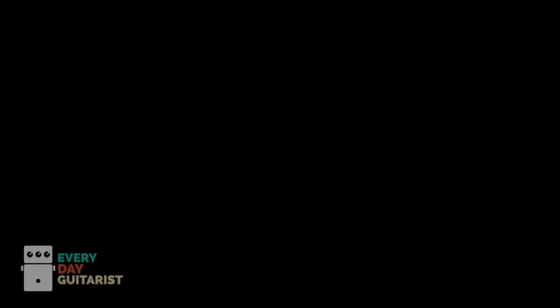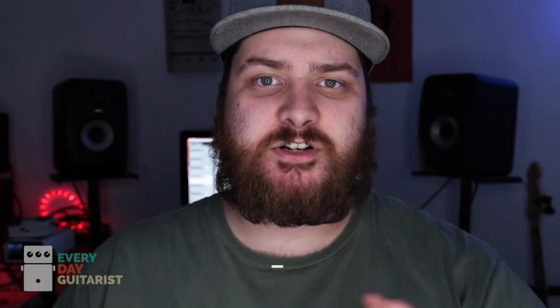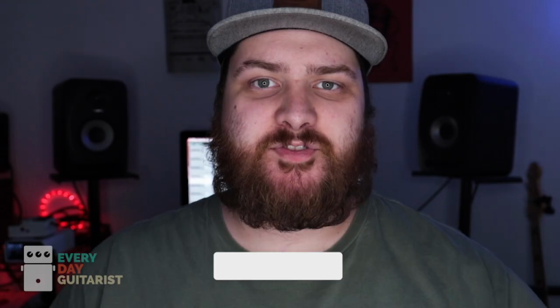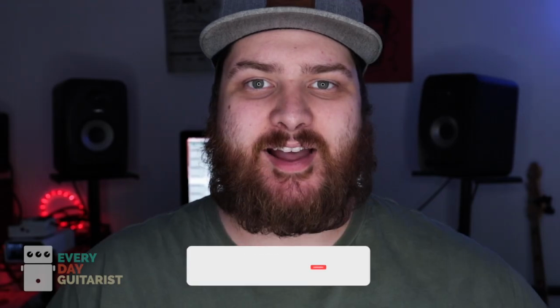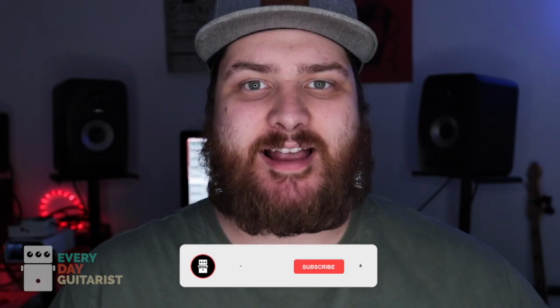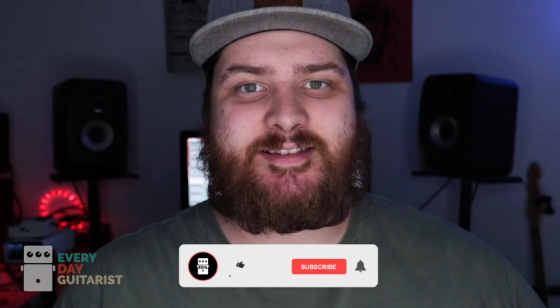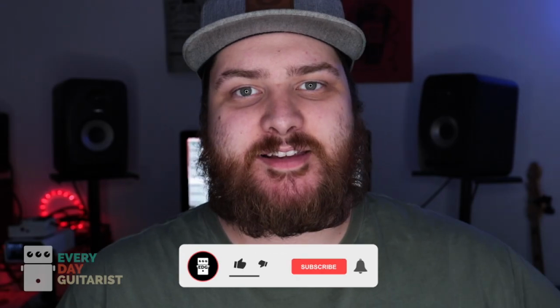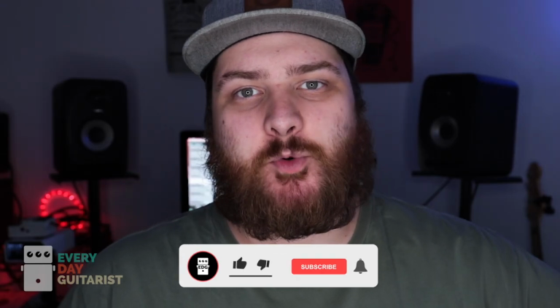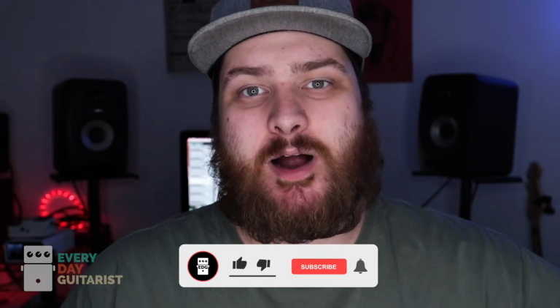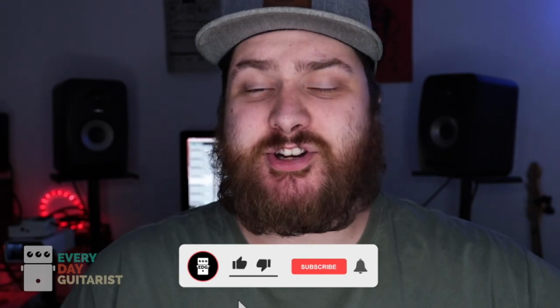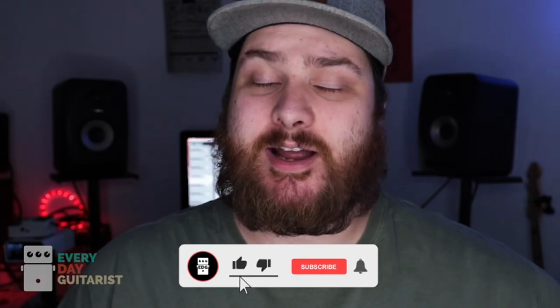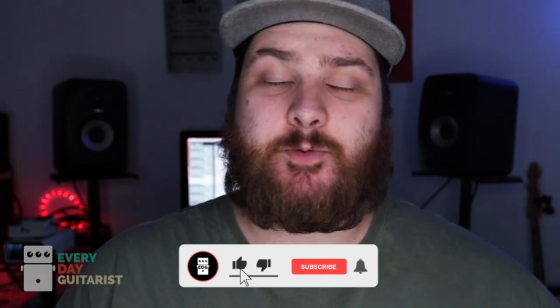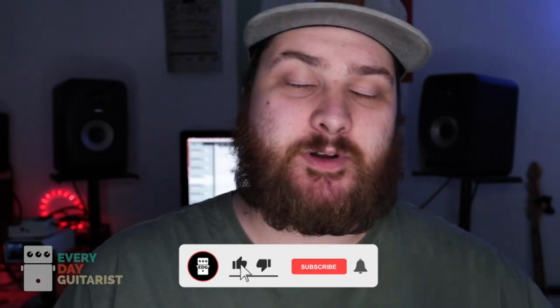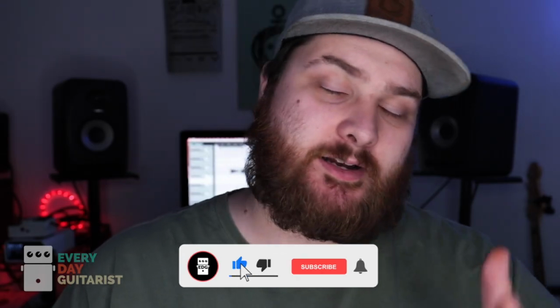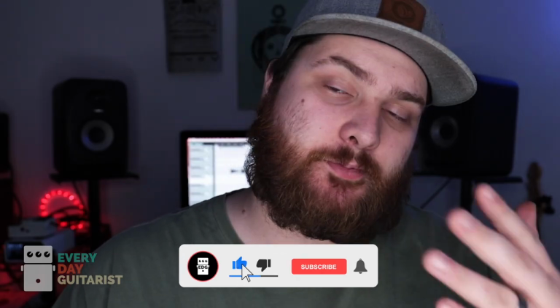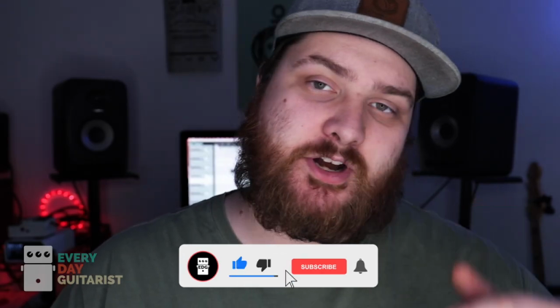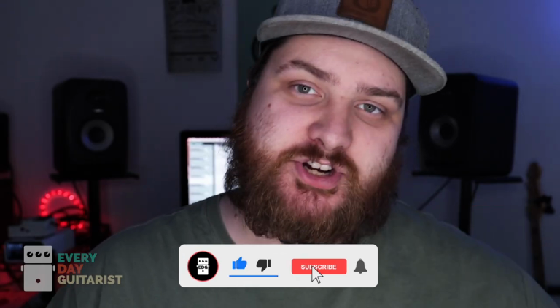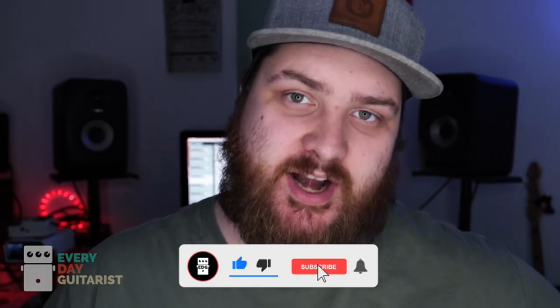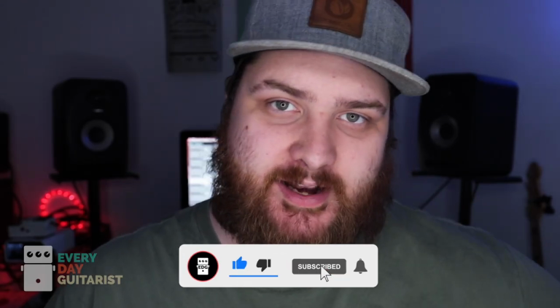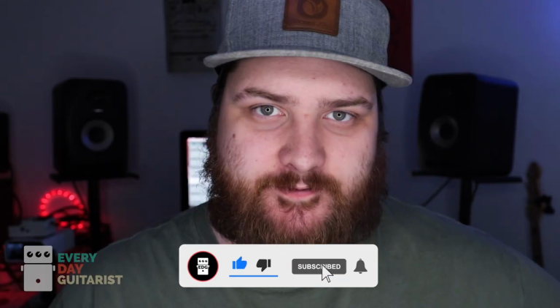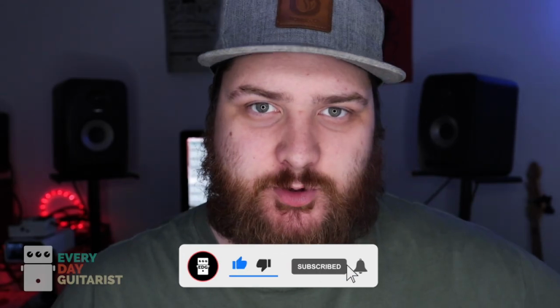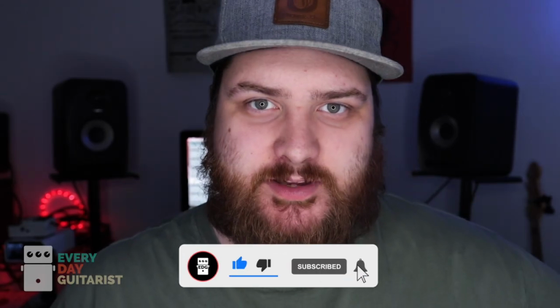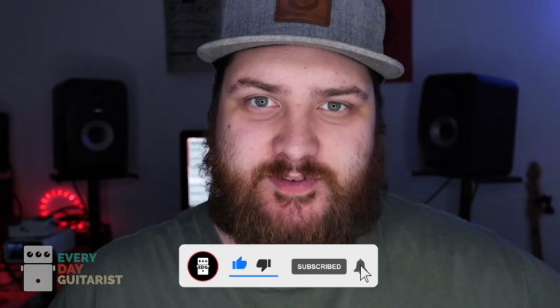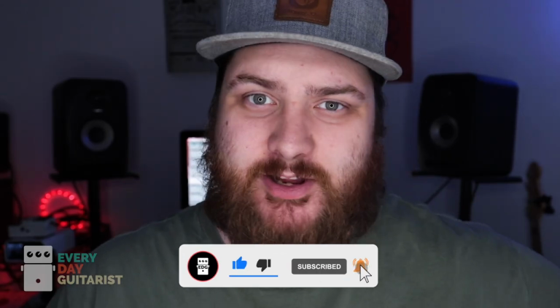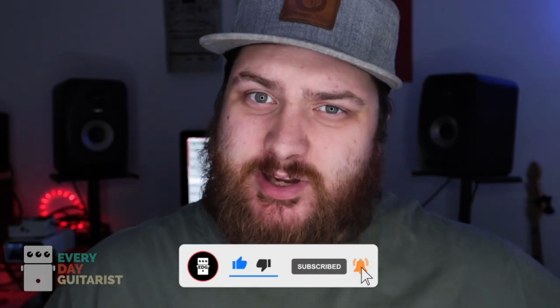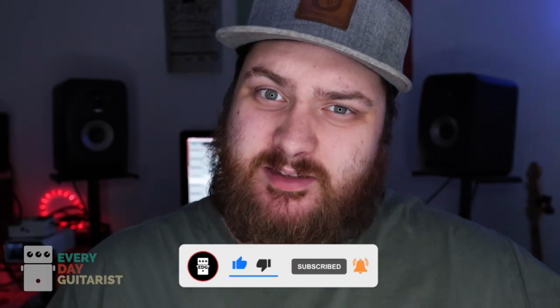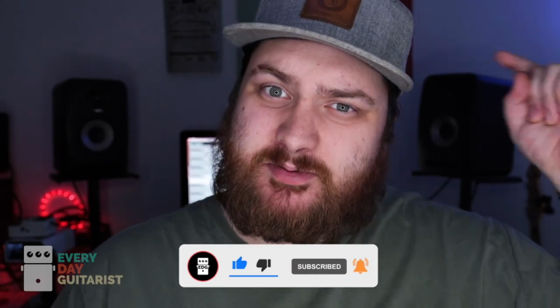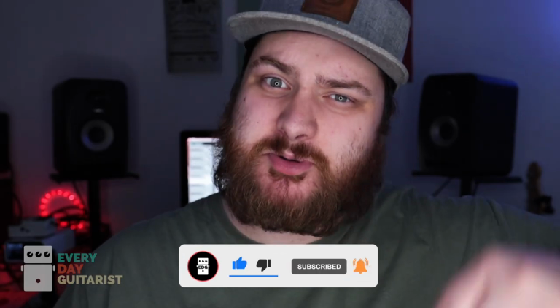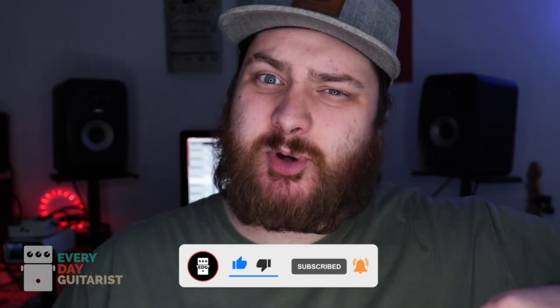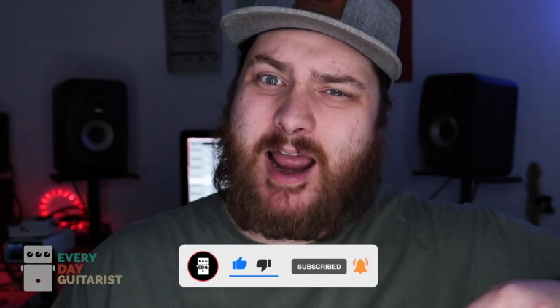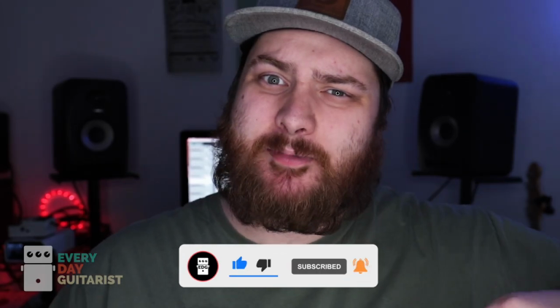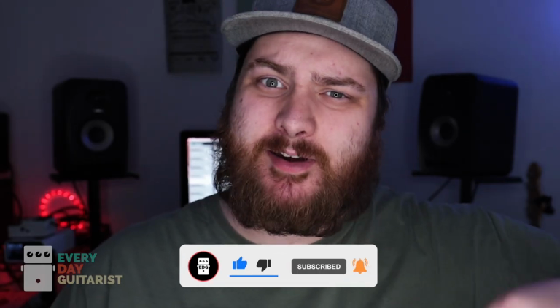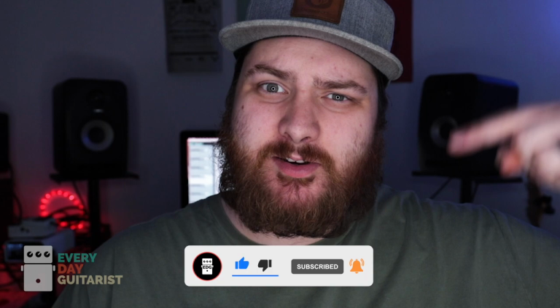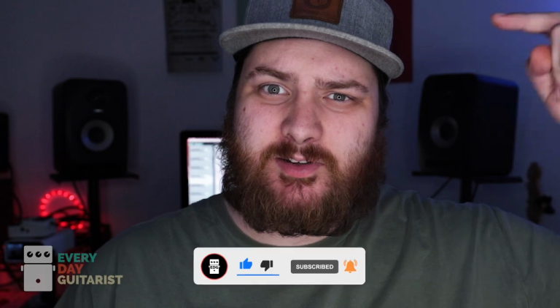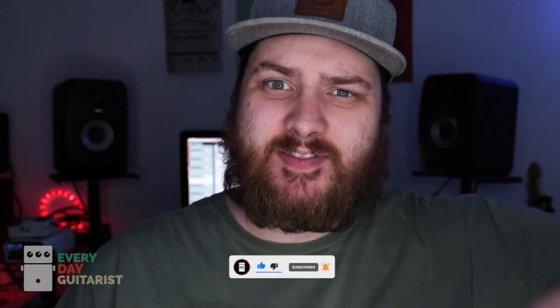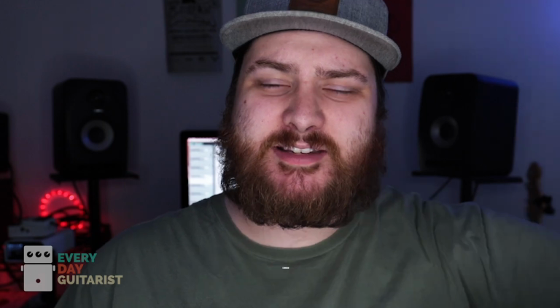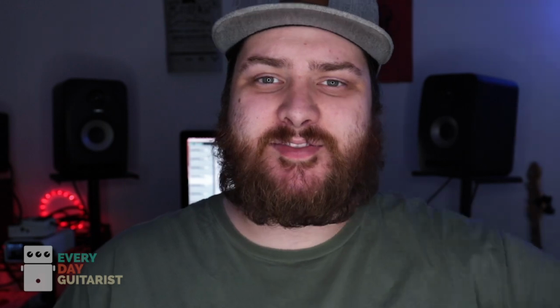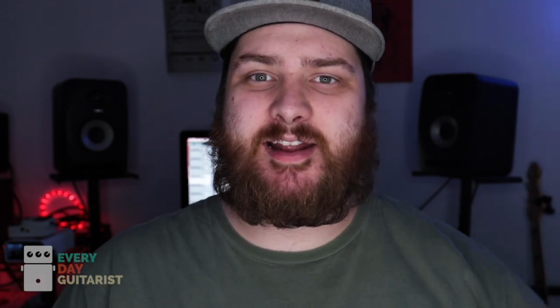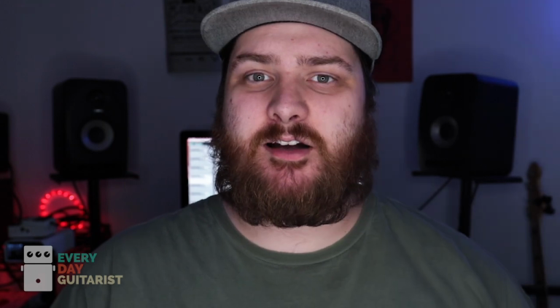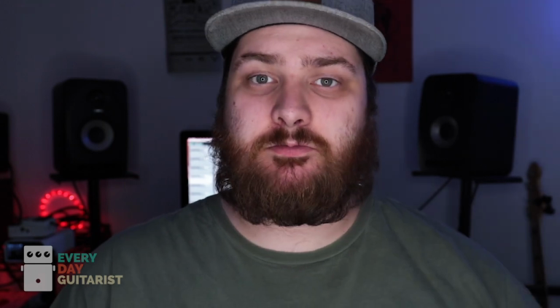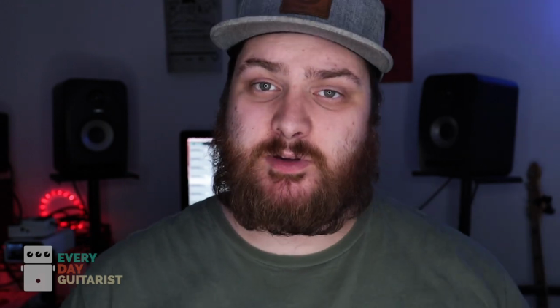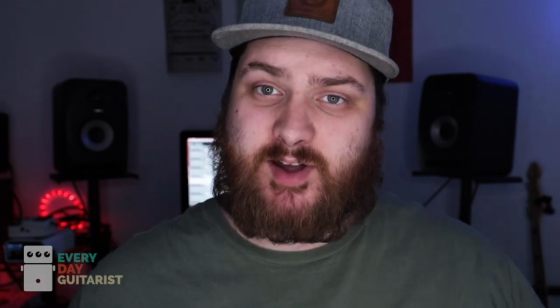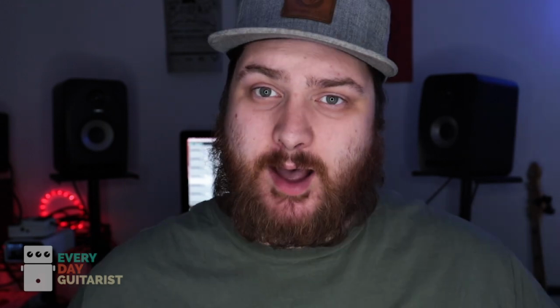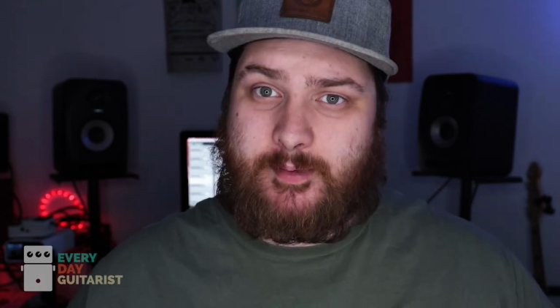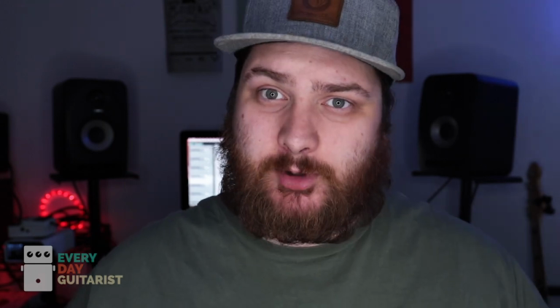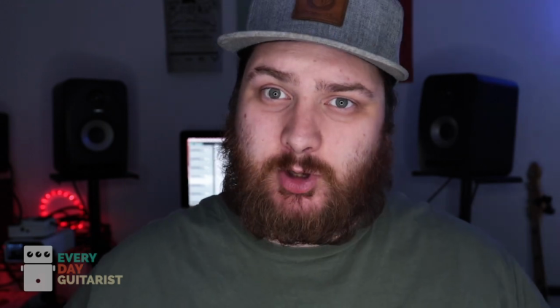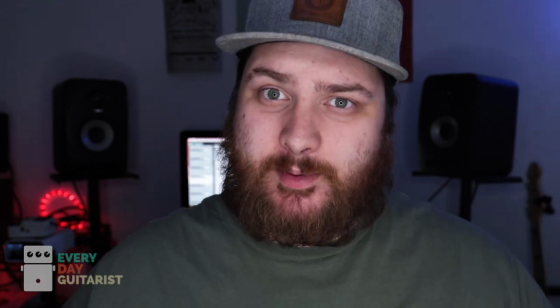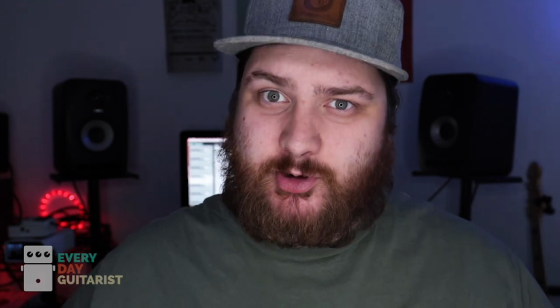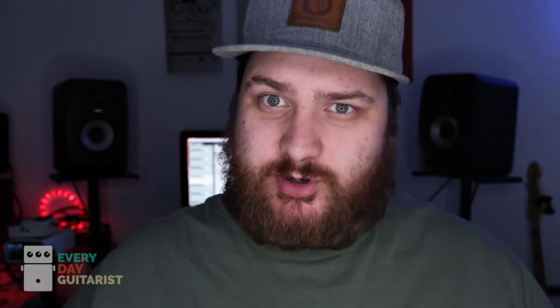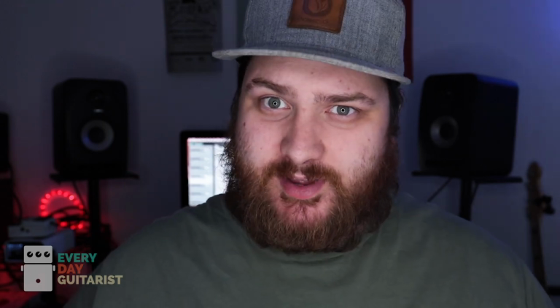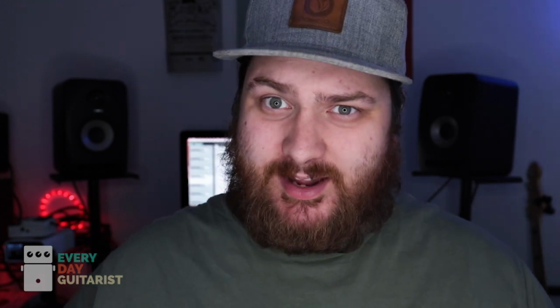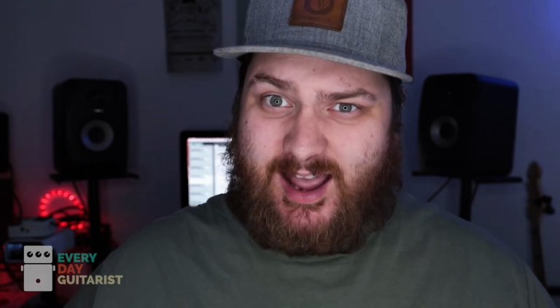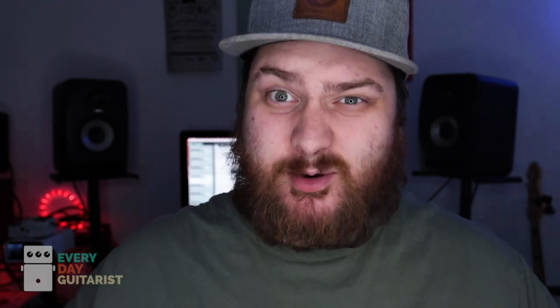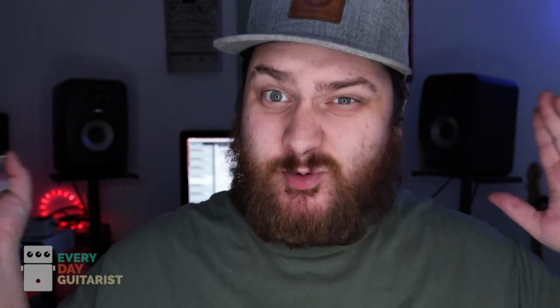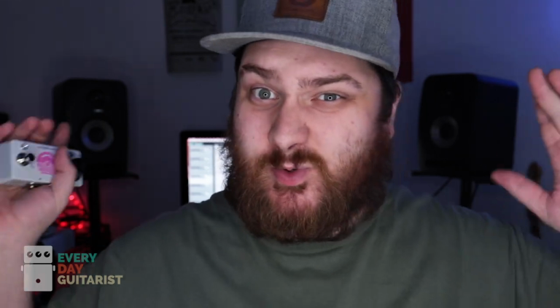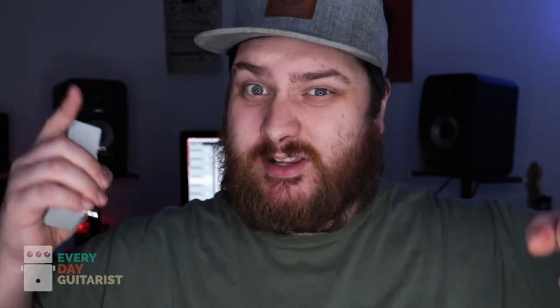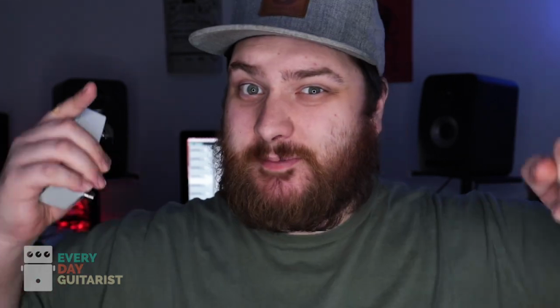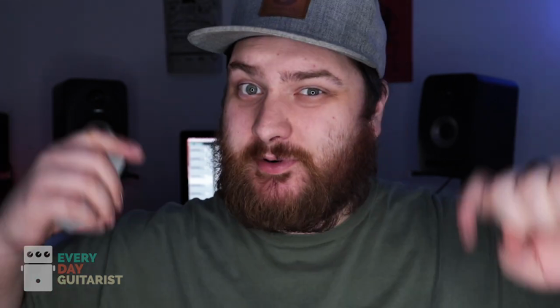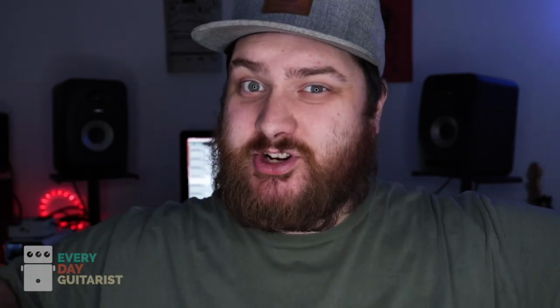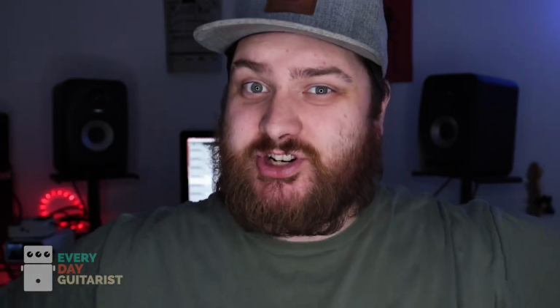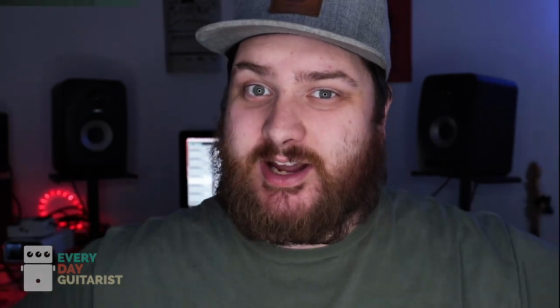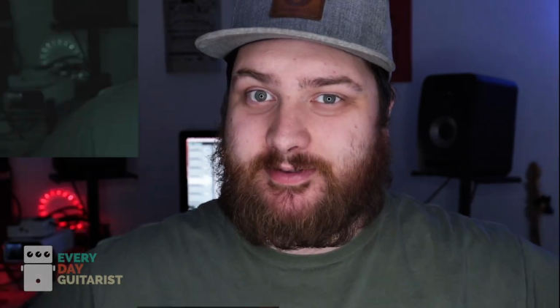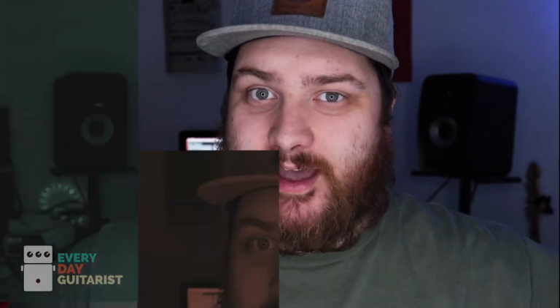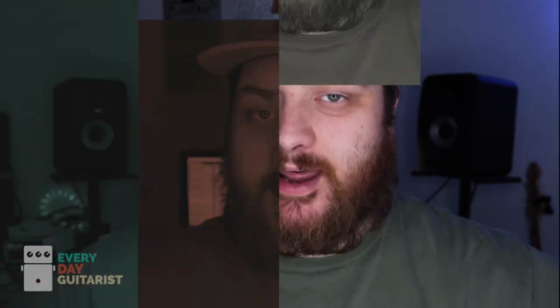First of all, guys, thanks for watching — I really appreciate it. I love doing these videos. Hit the subscribe button, like this video, leave a comment below, let me know what you think. I would really appreciate that.